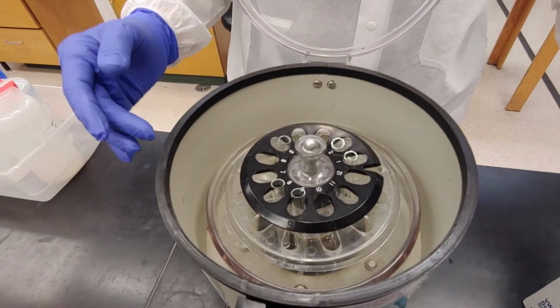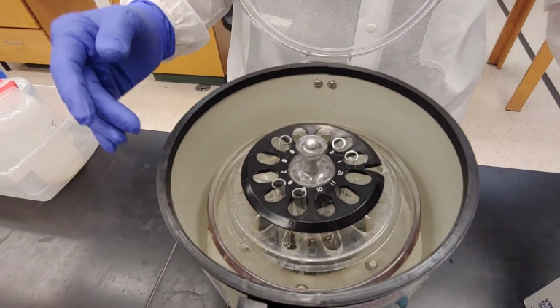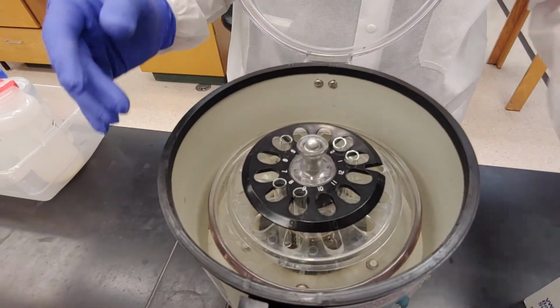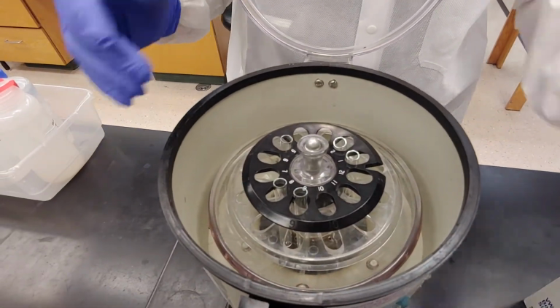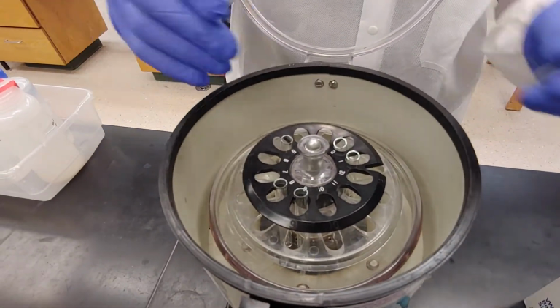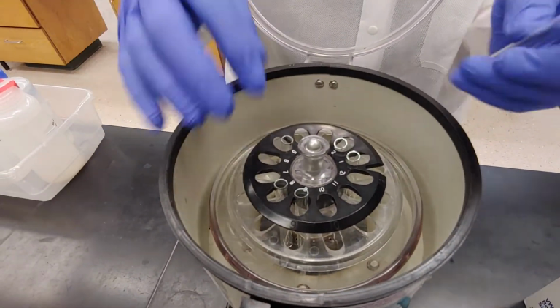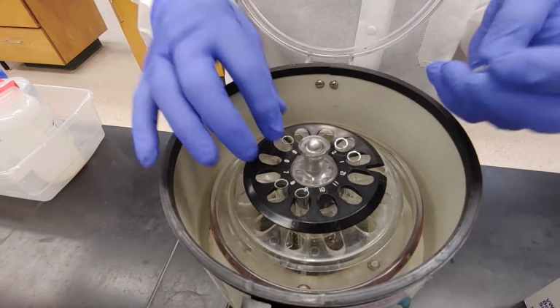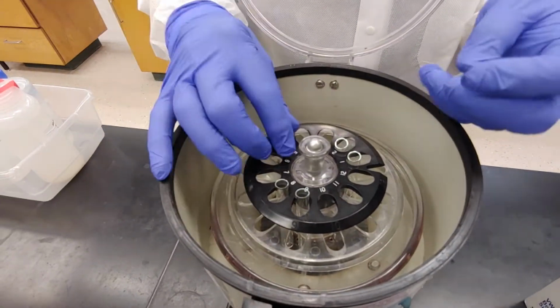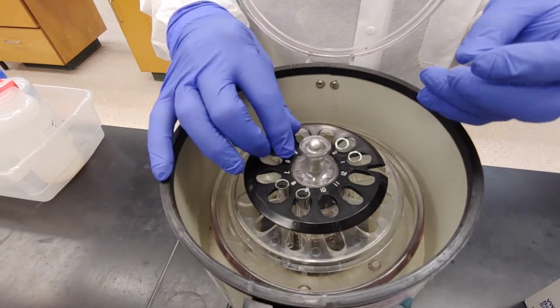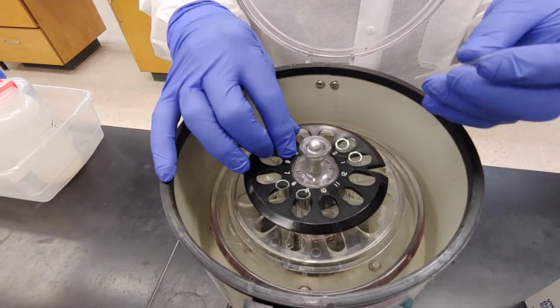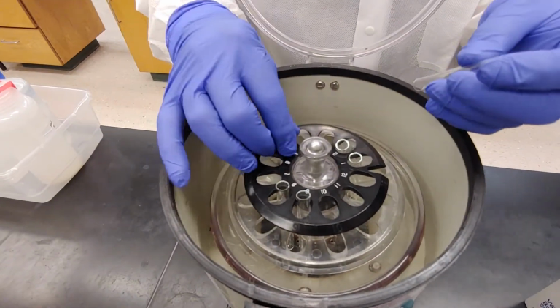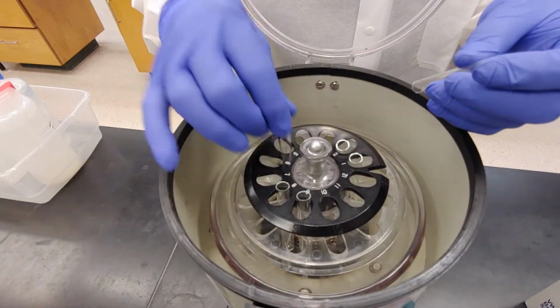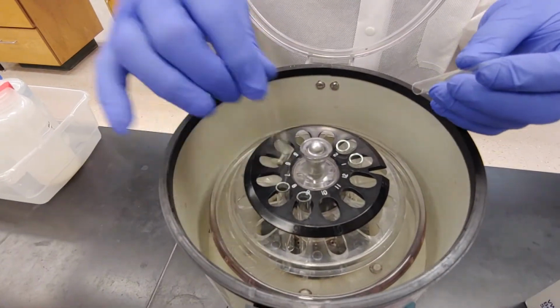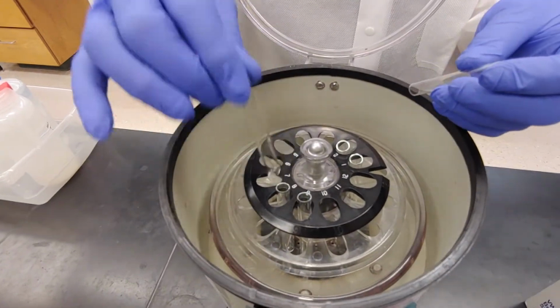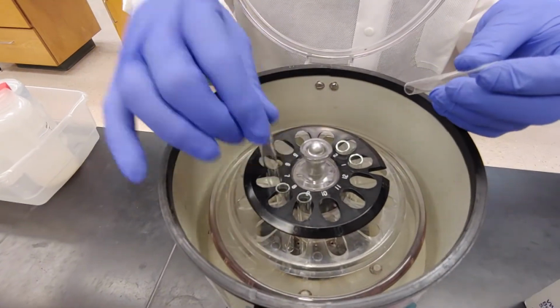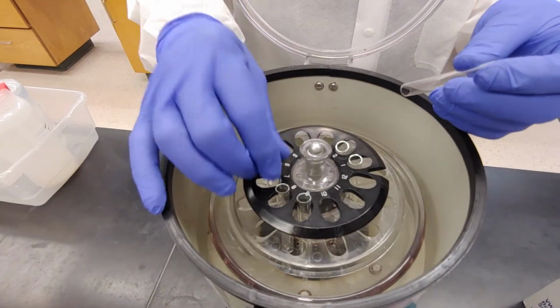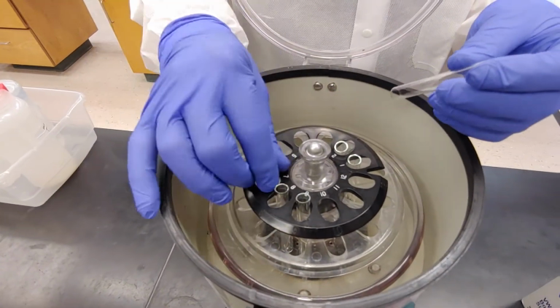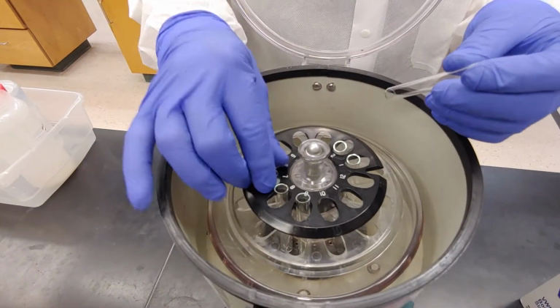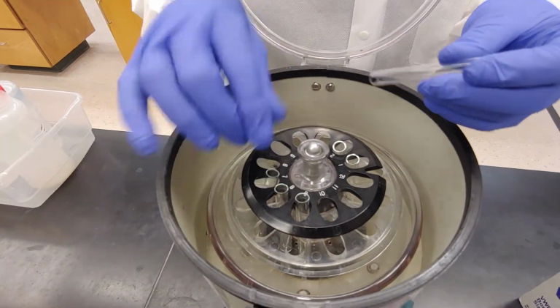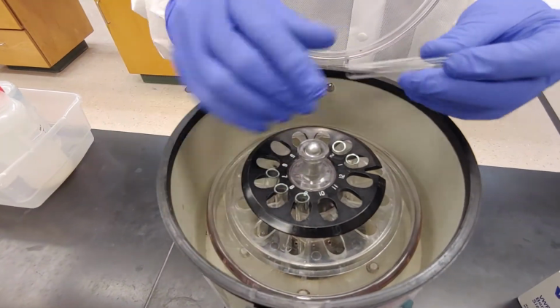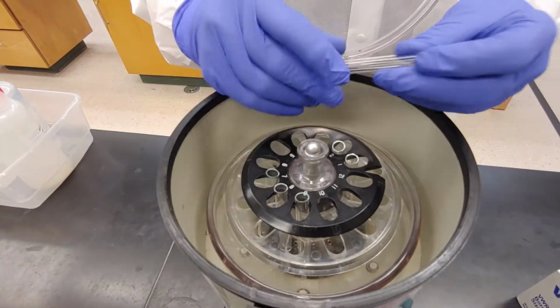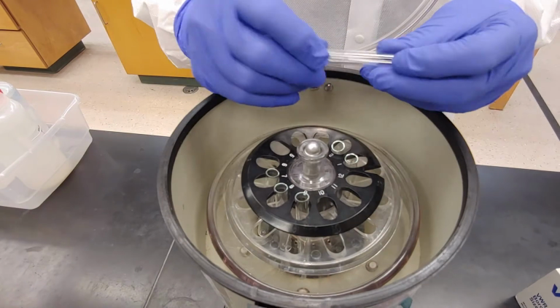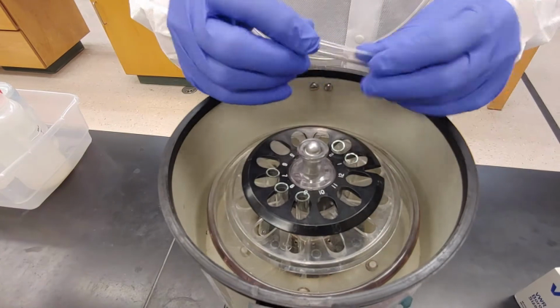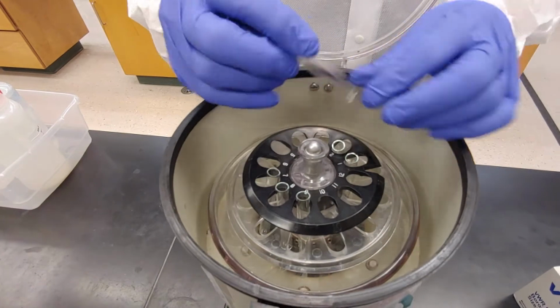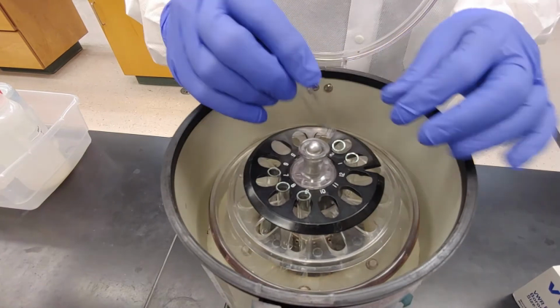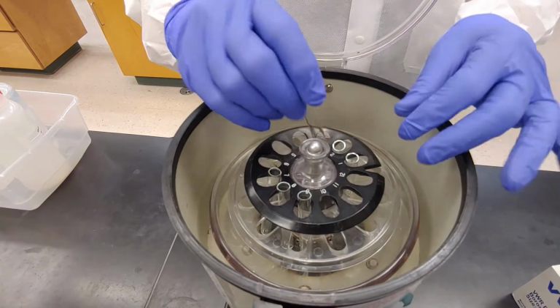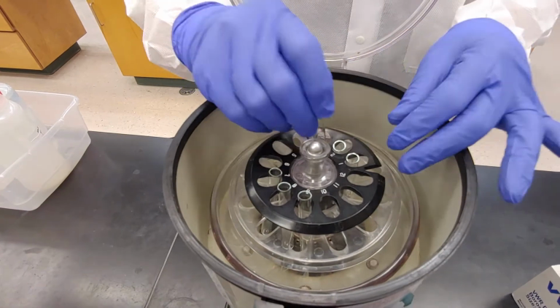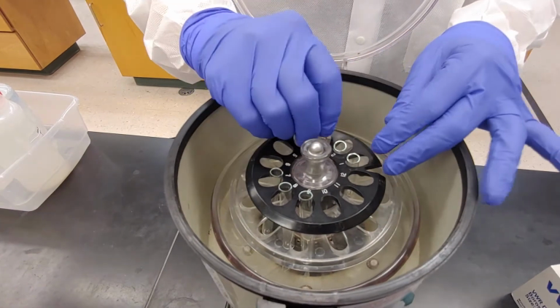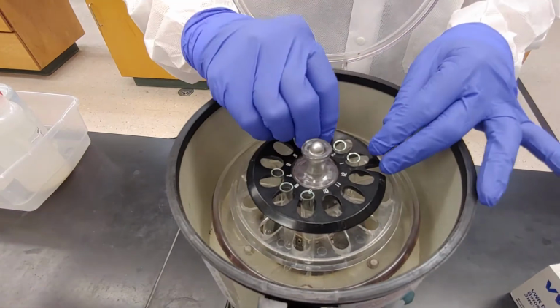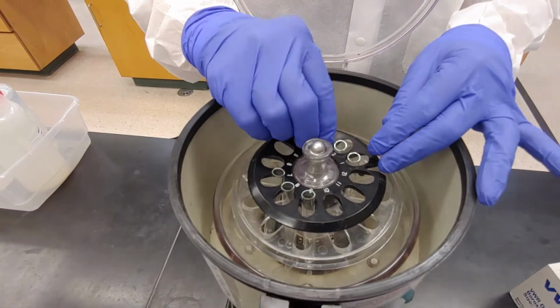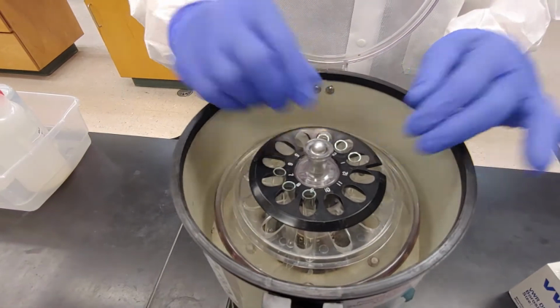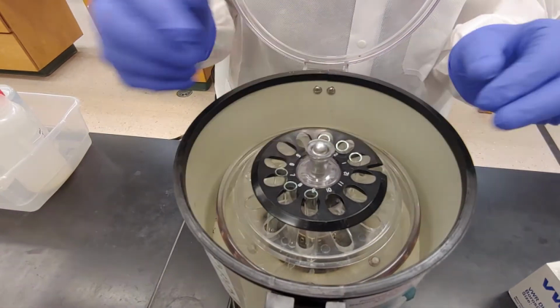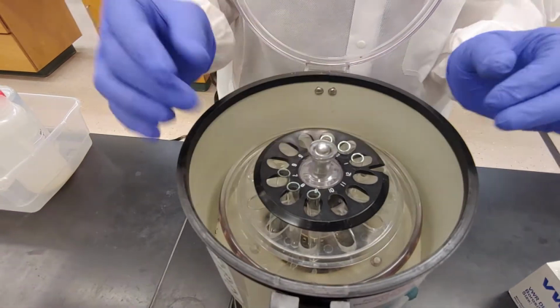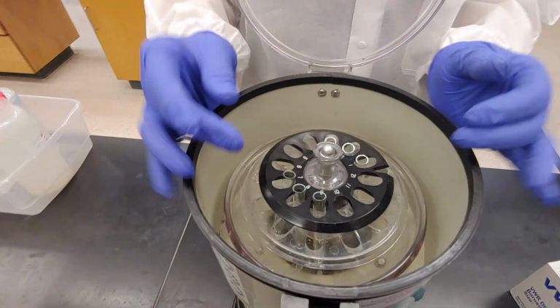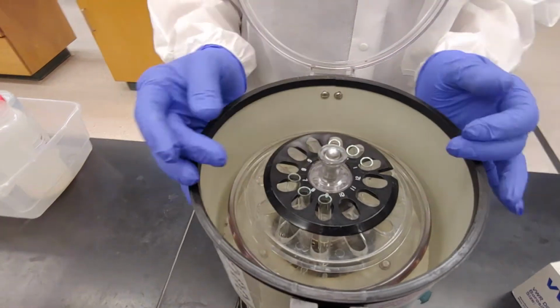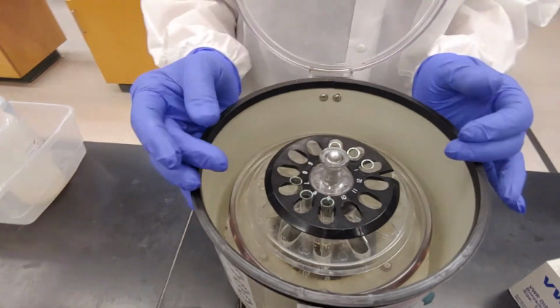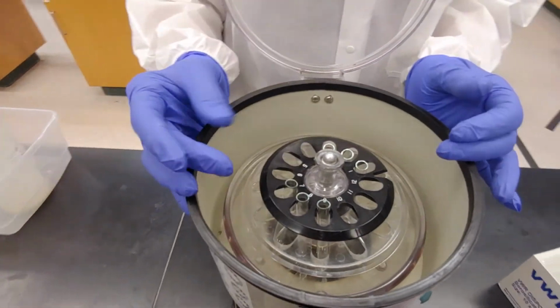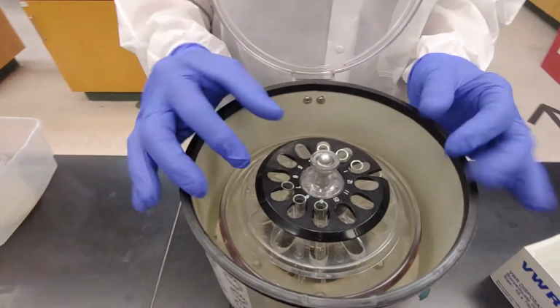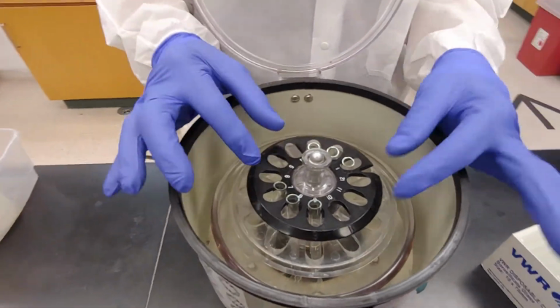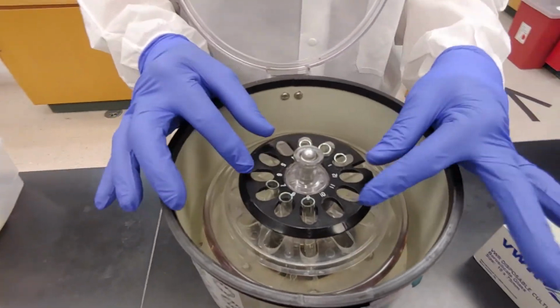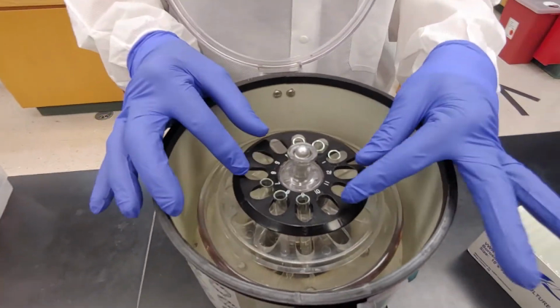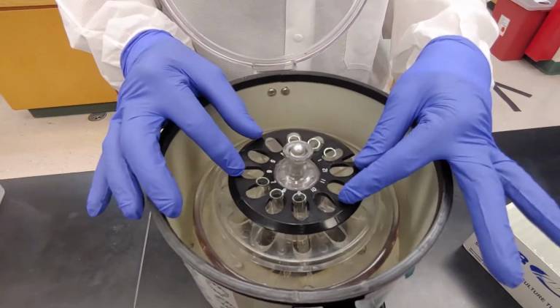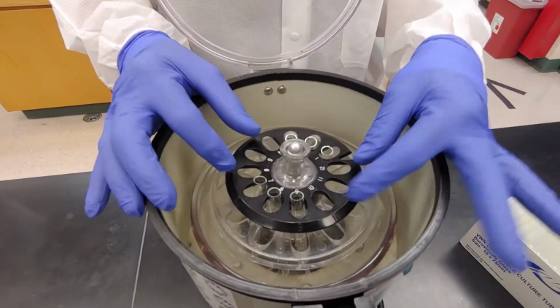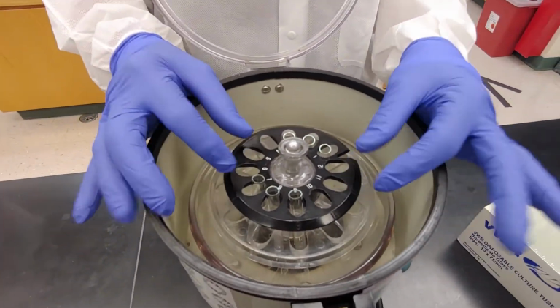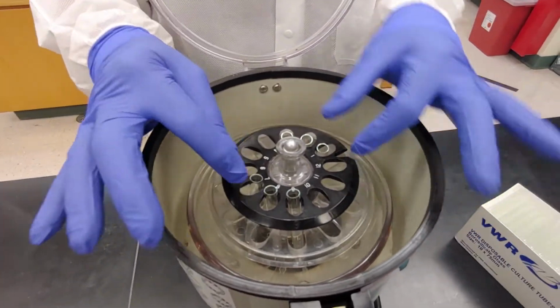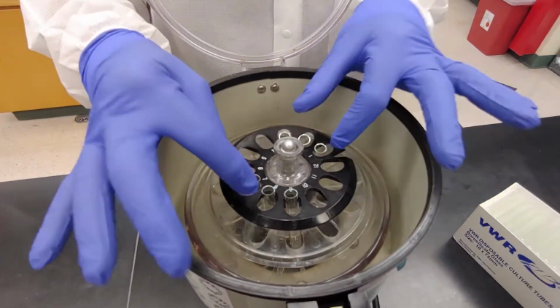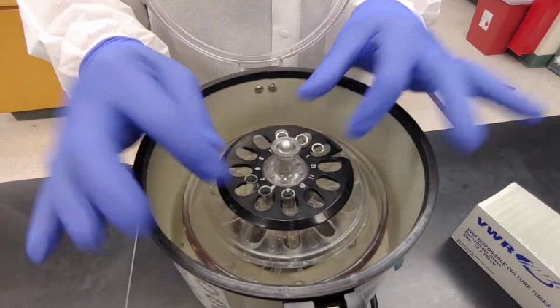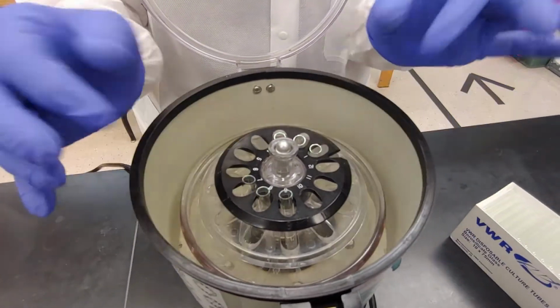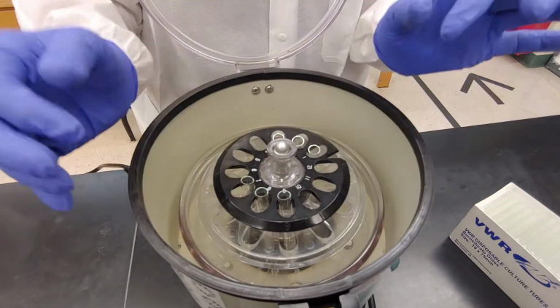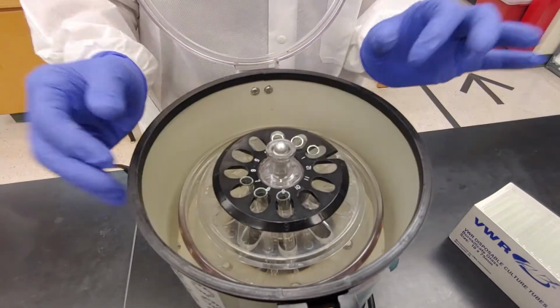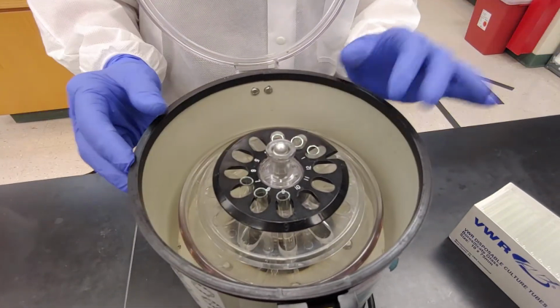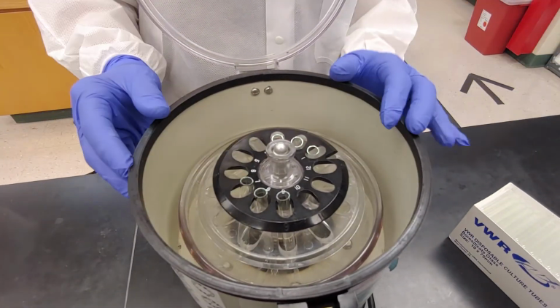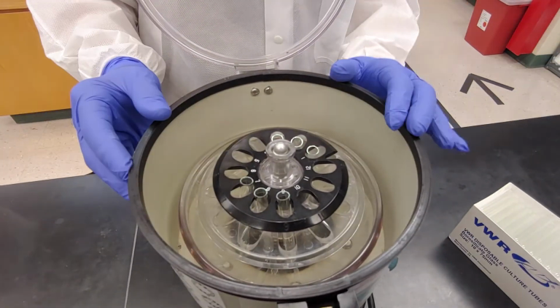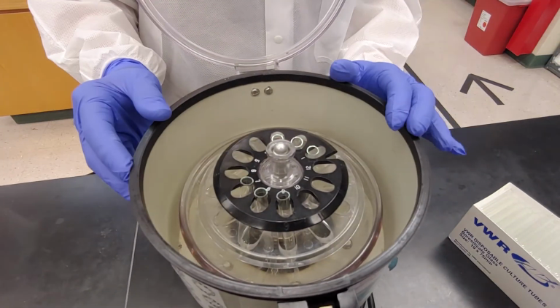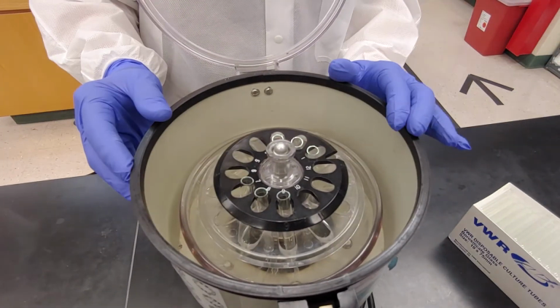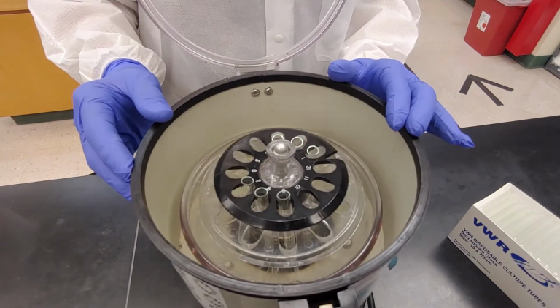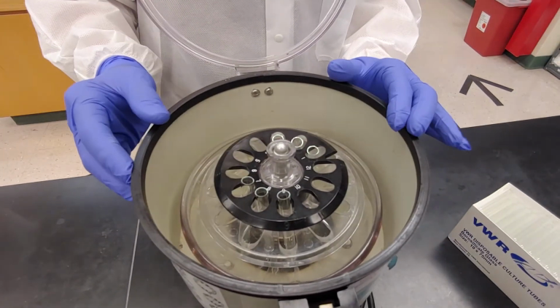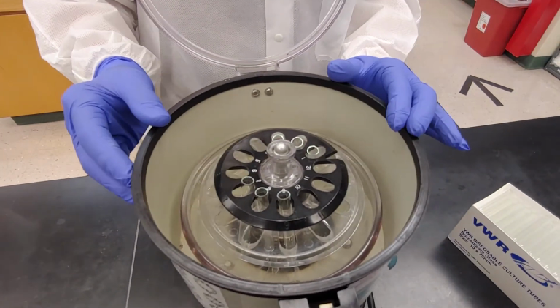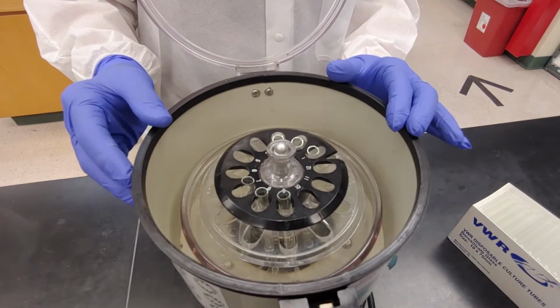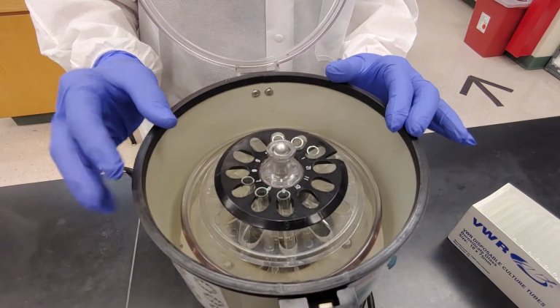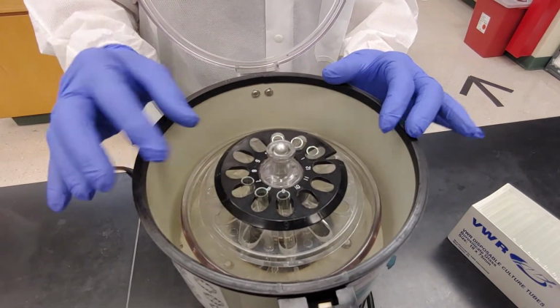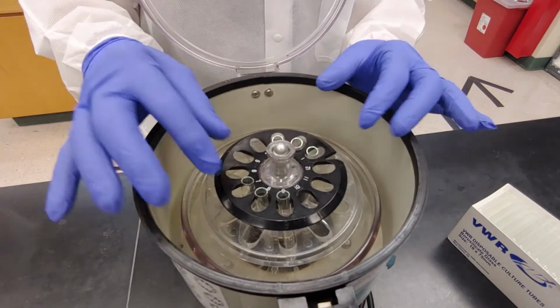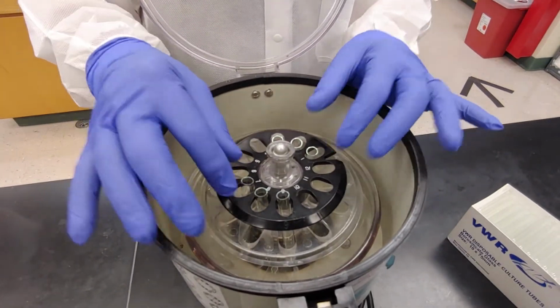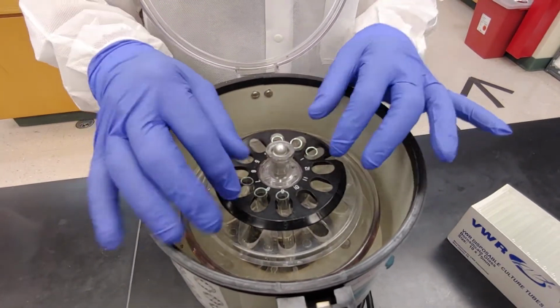Obviously, if you want to balance six tubes, it would just be a little group of three — three with three together equals six.